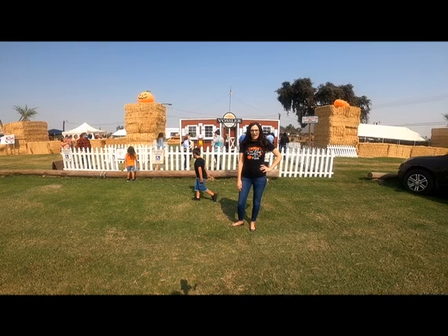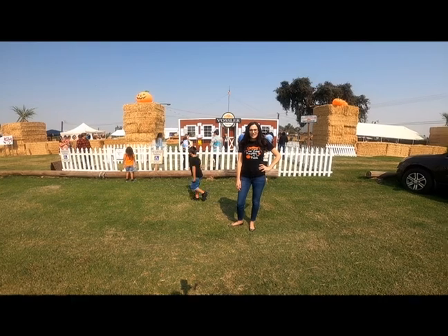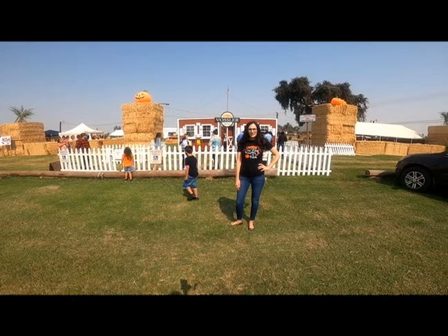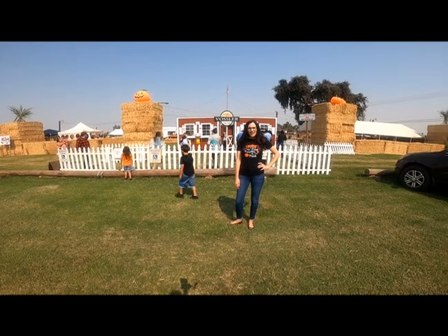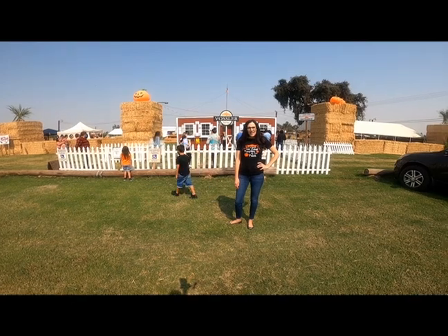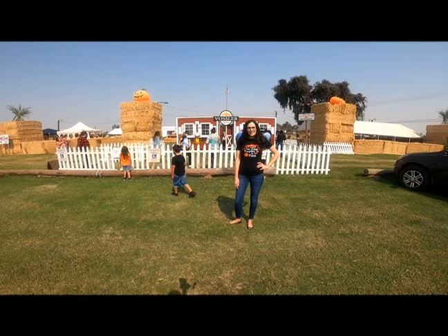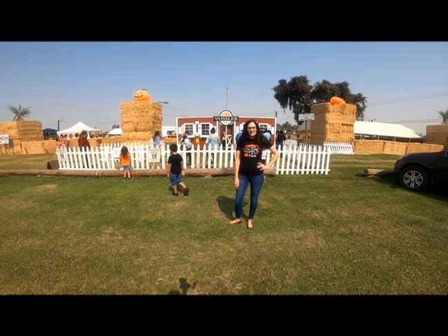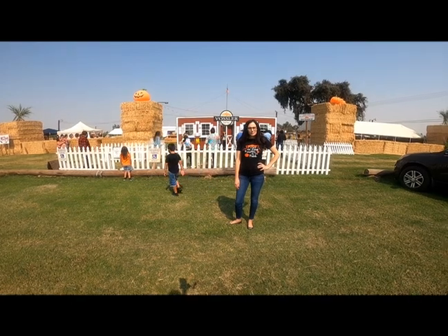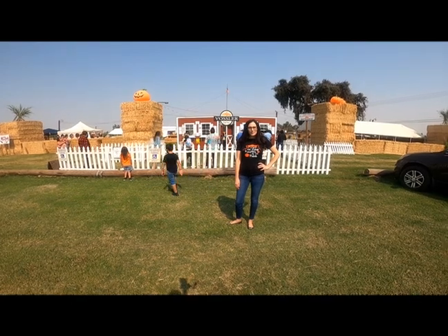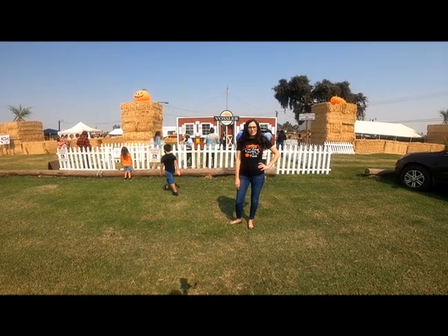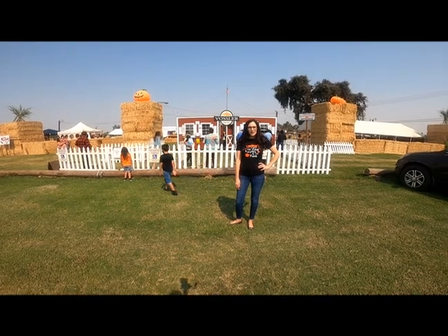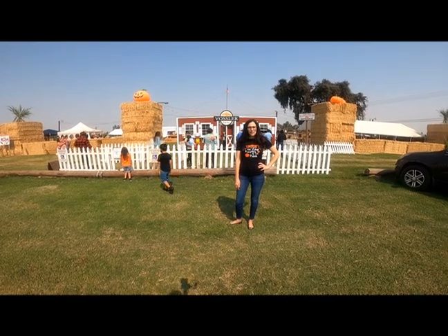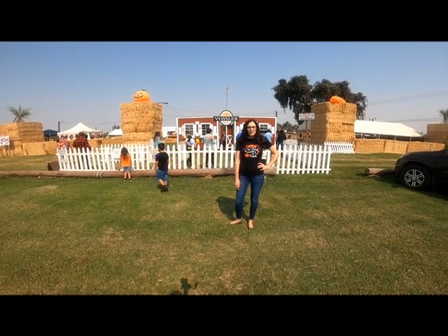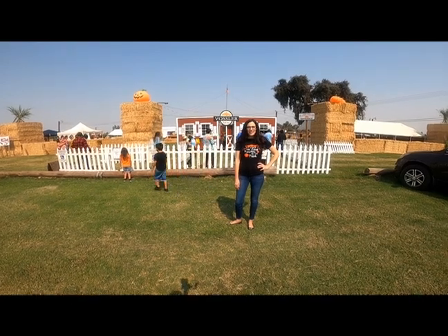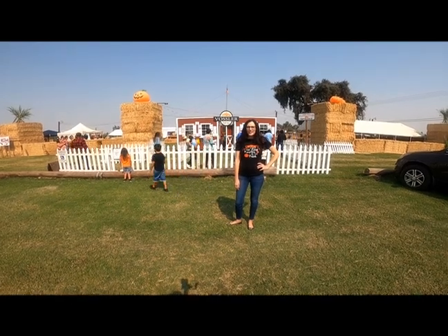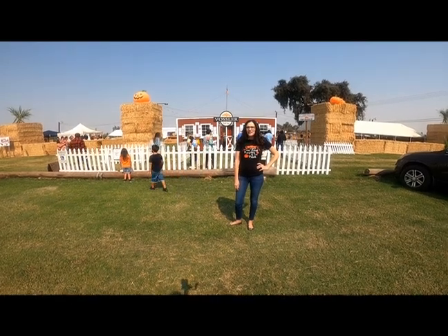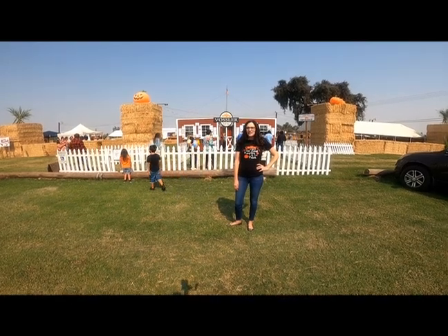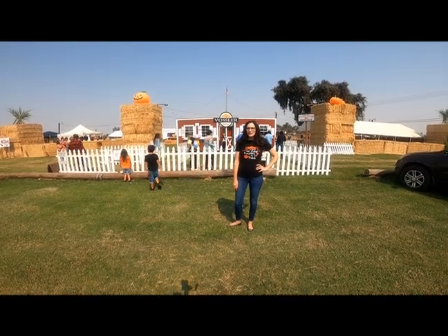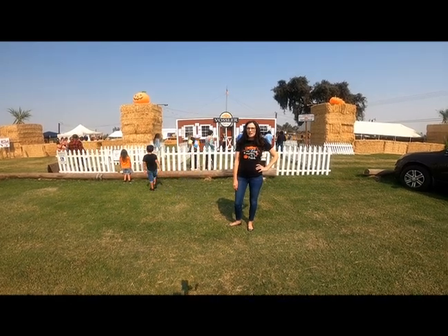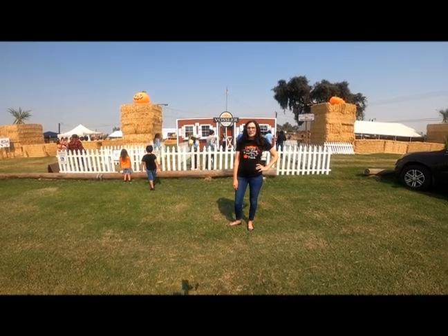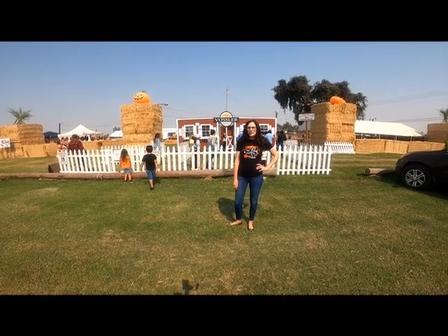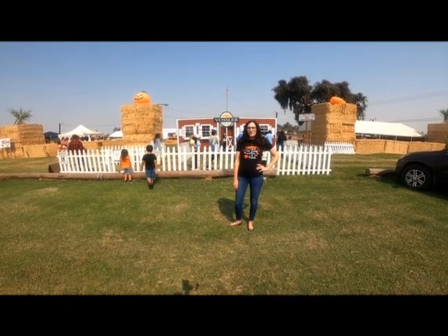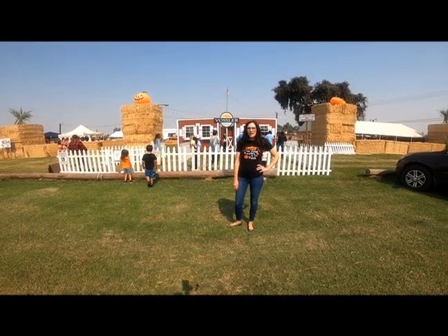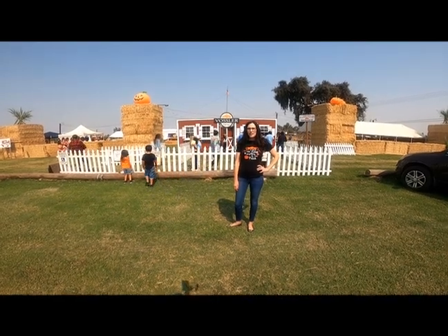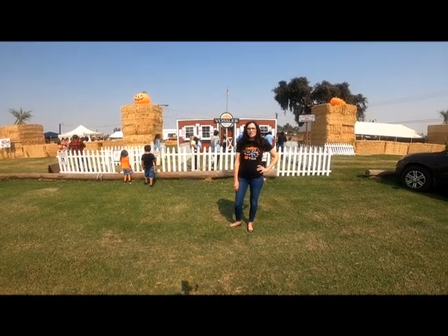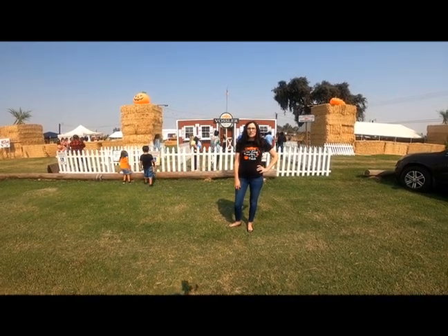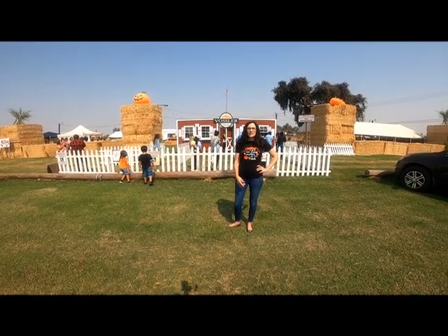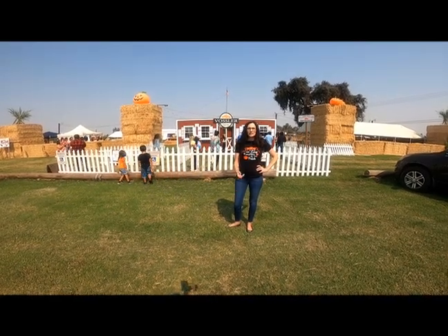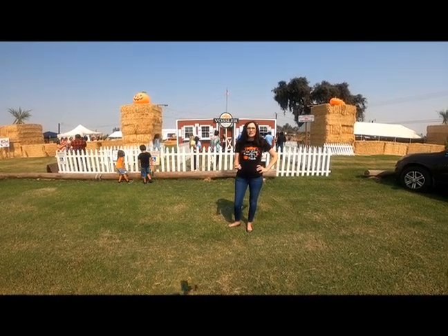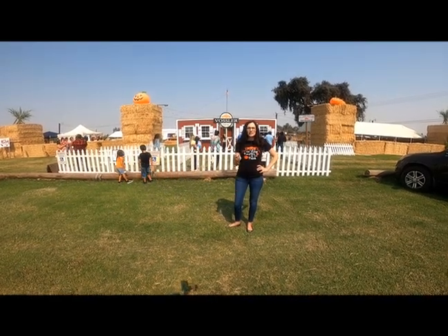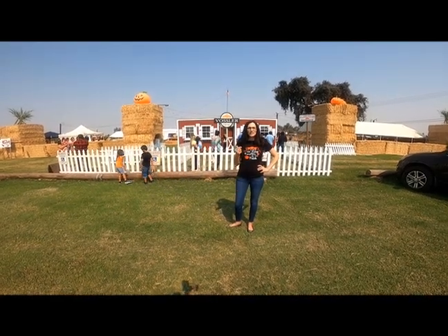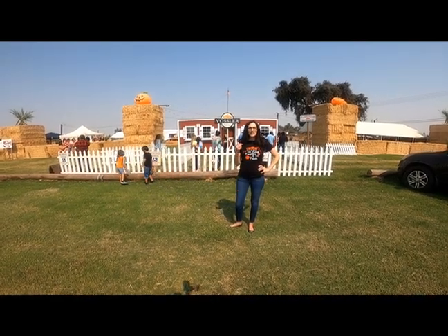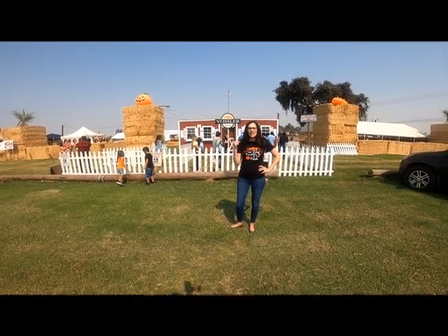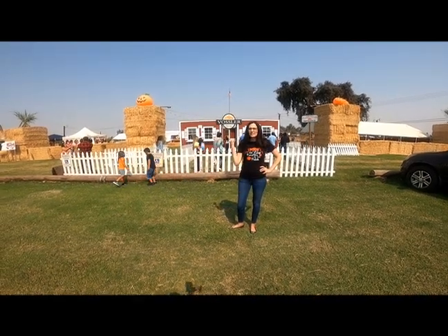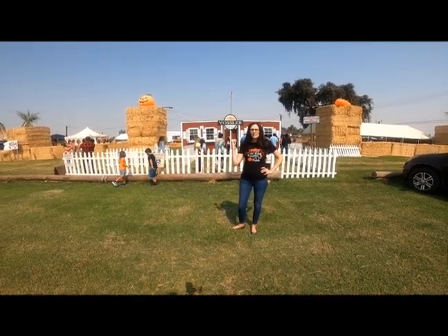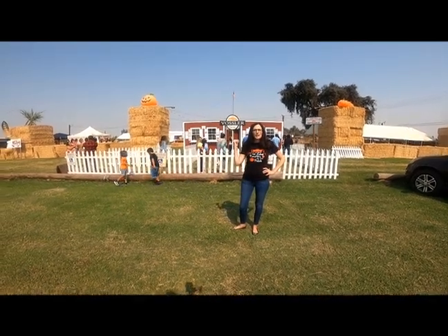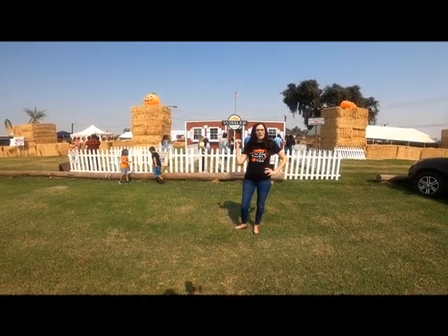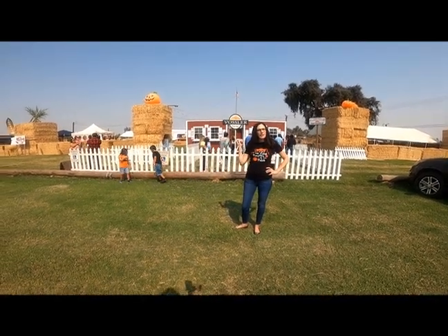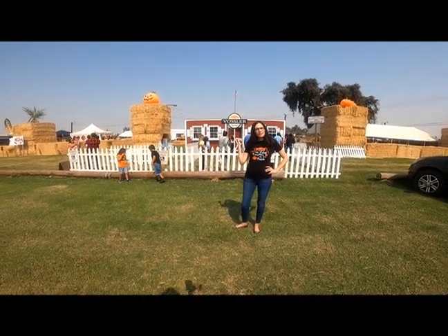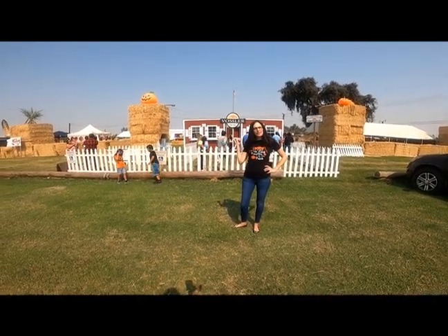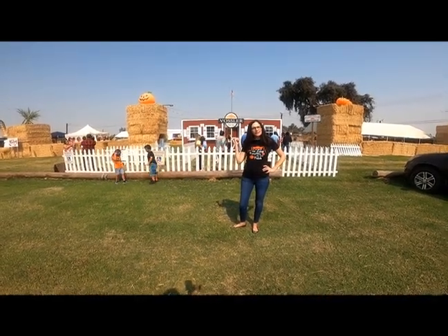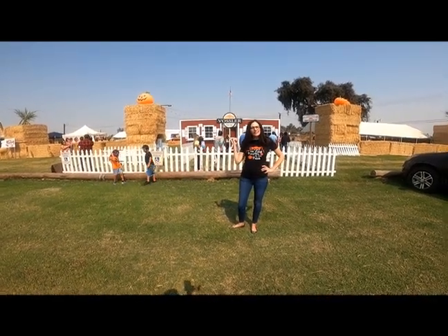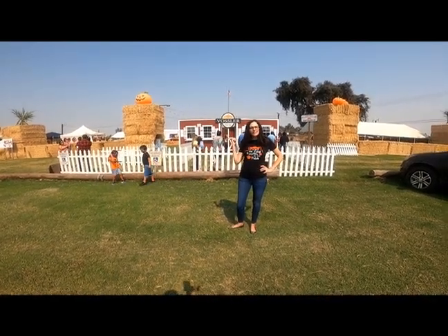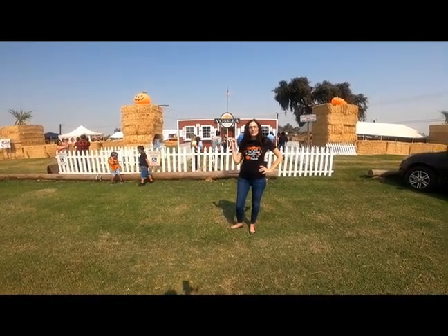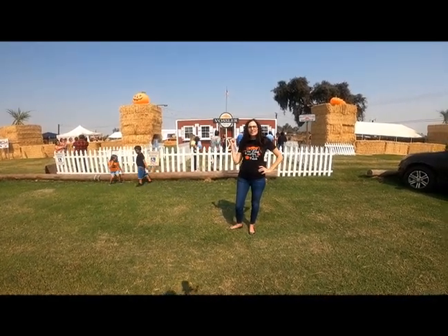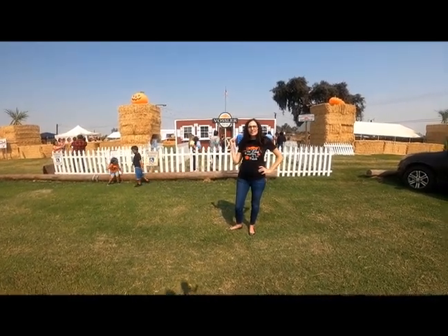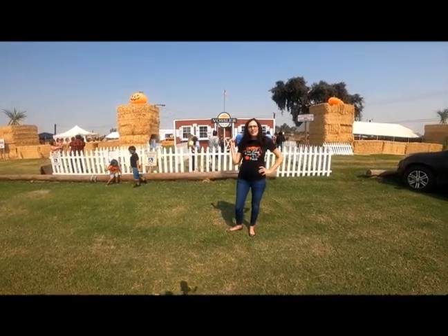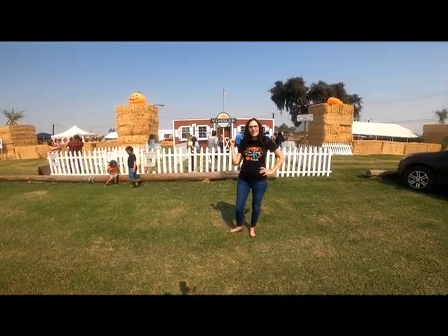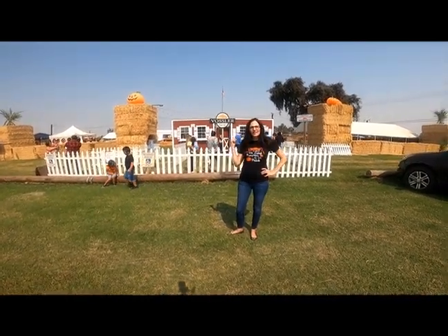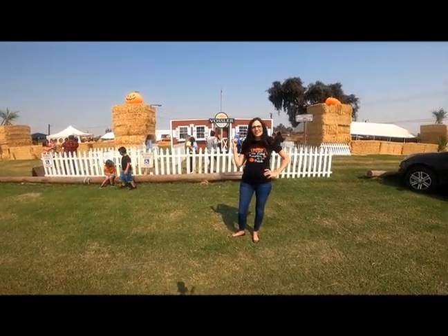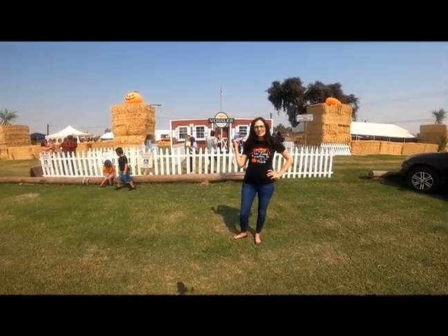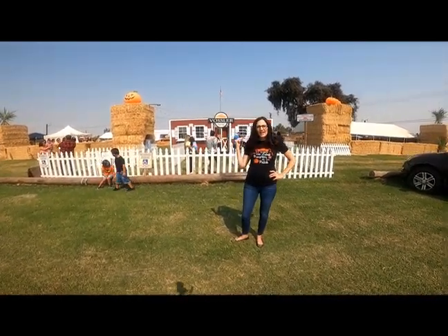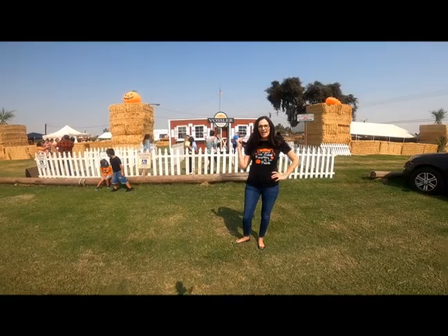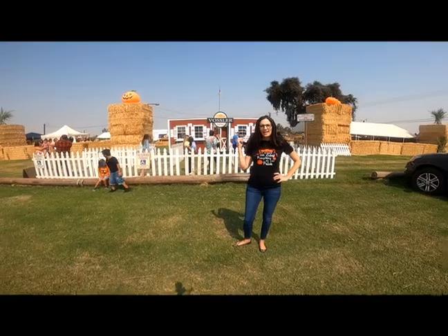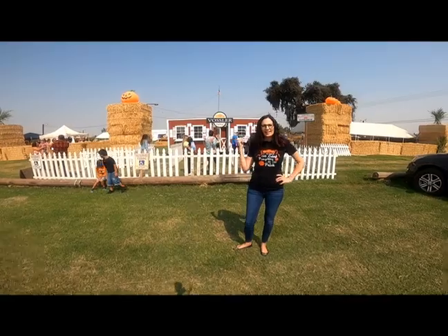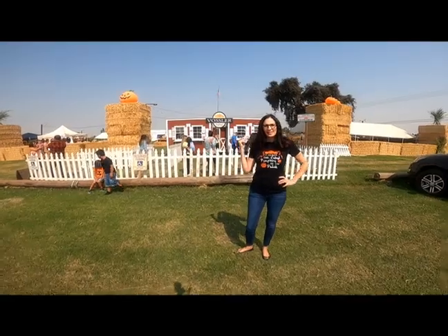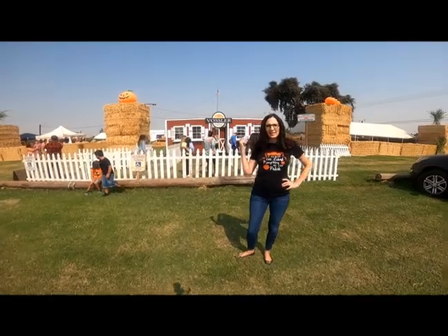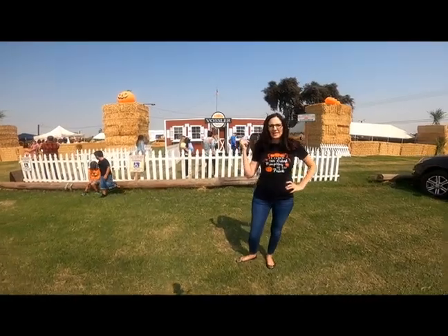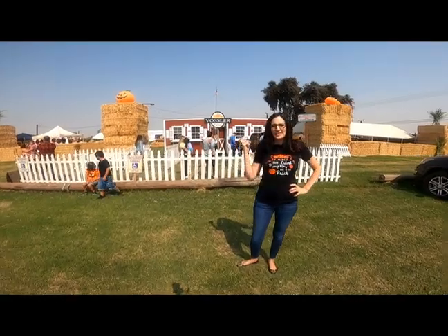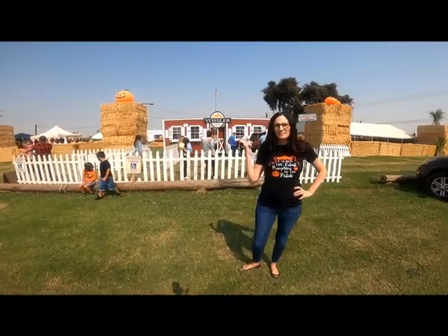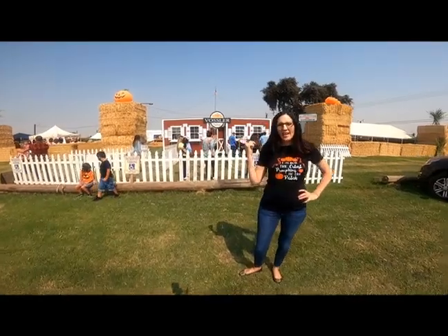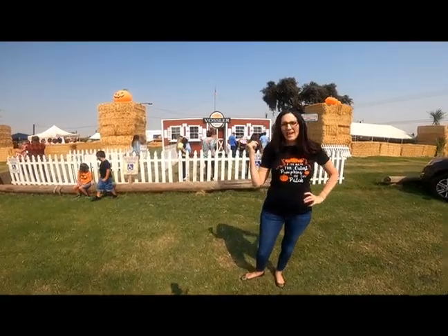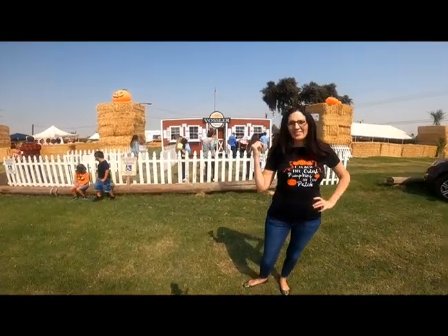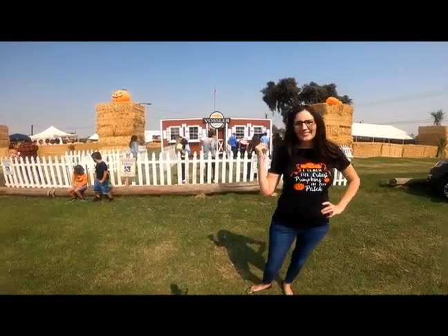Hi you guys! It's Ms. Farmer here at the pumpkin patch. We're going to be learning lots about pumpkins, so let's go on inside and check them out.